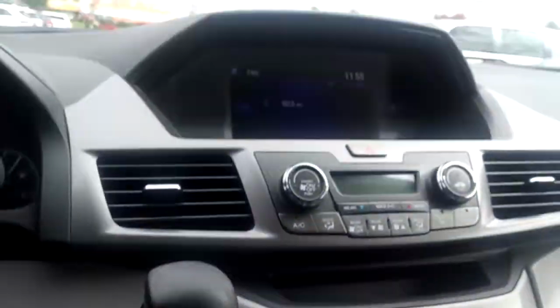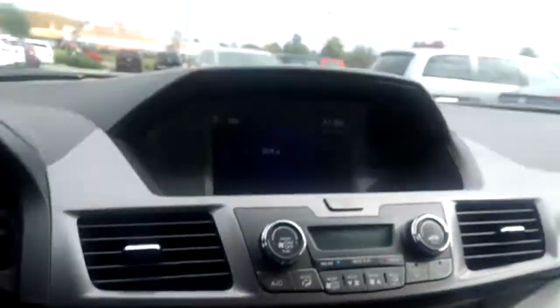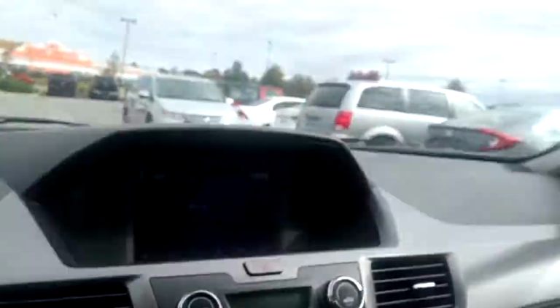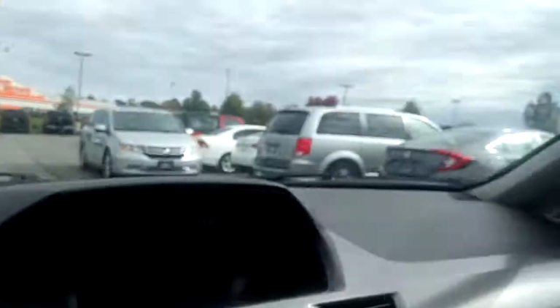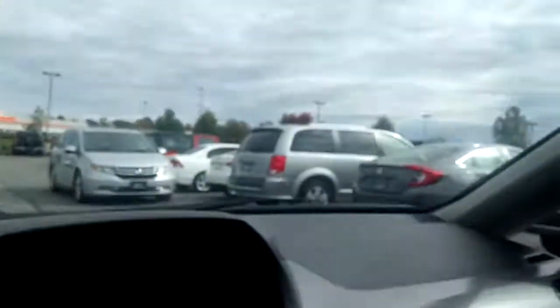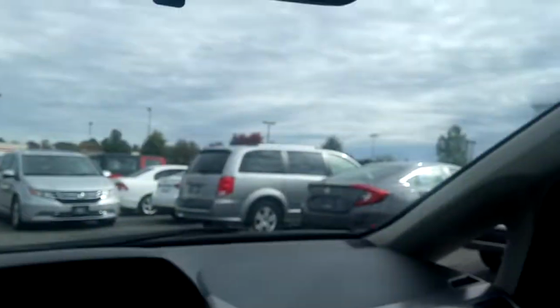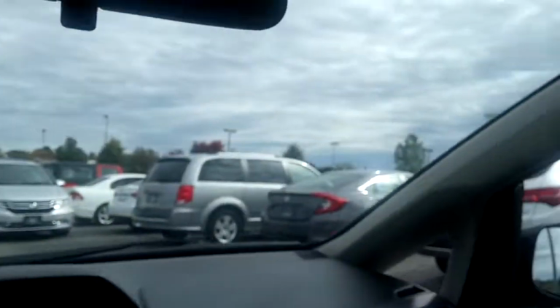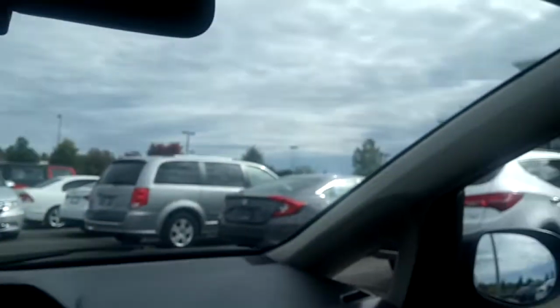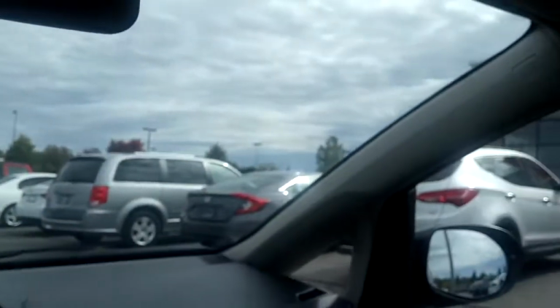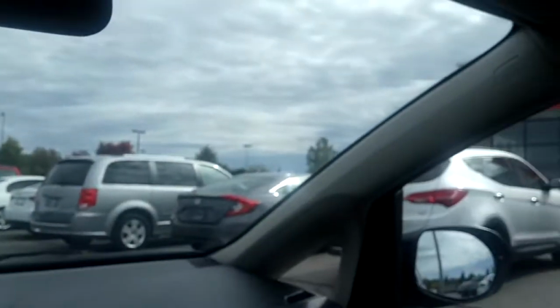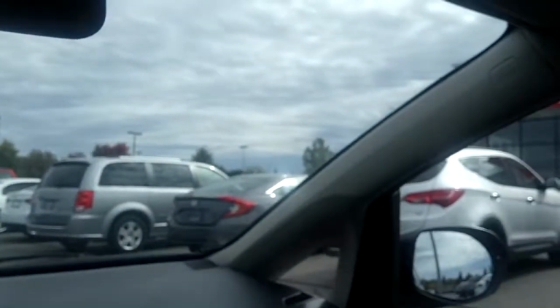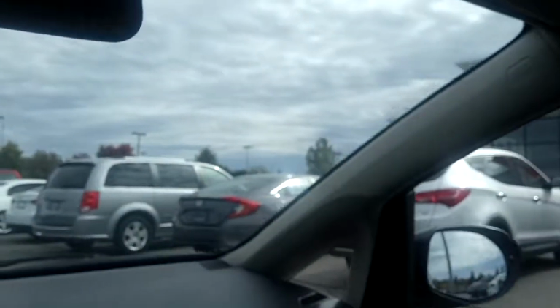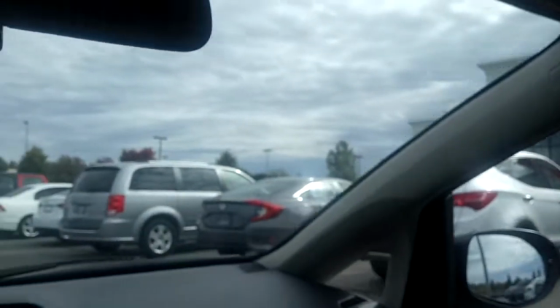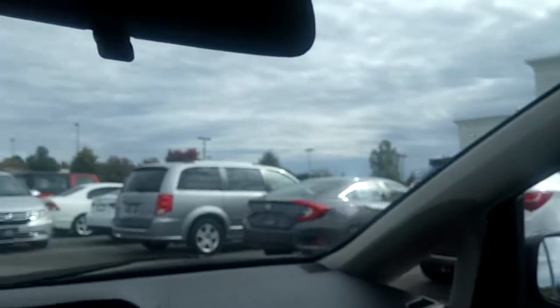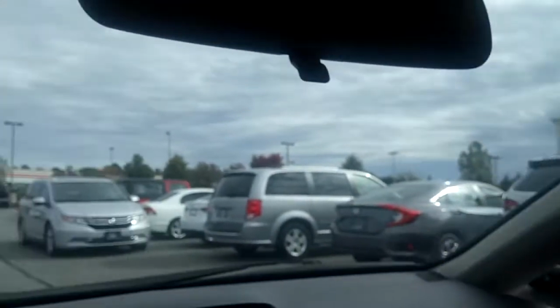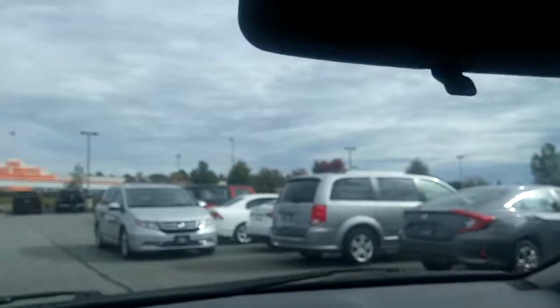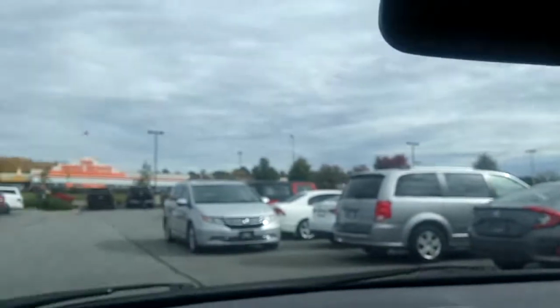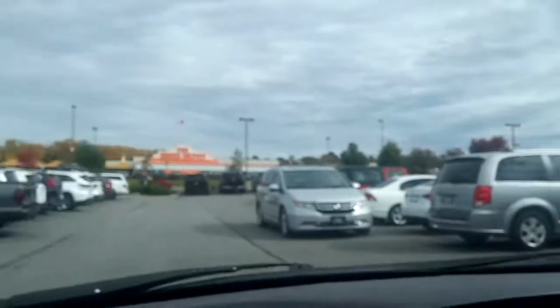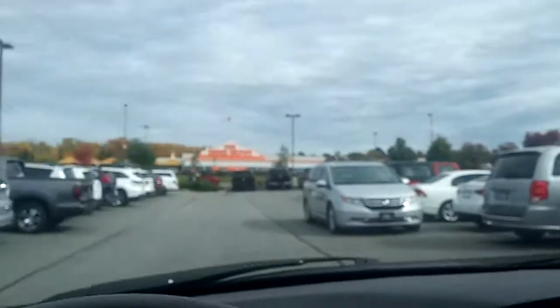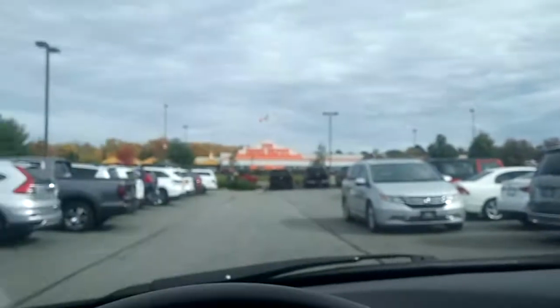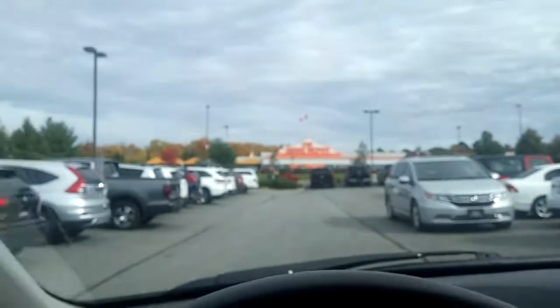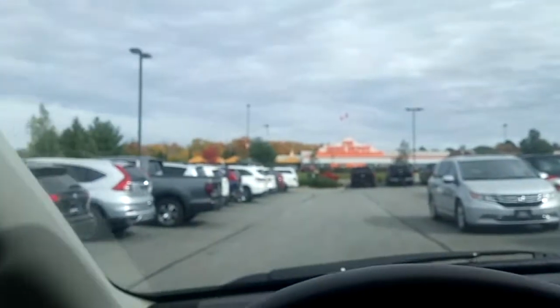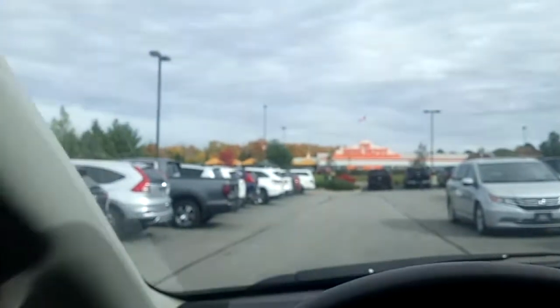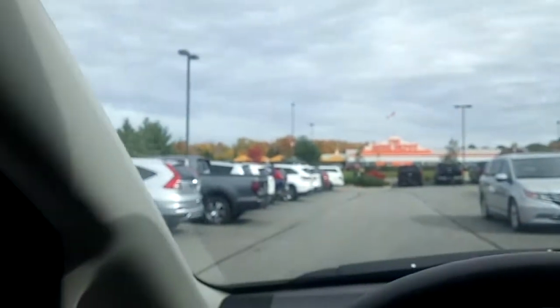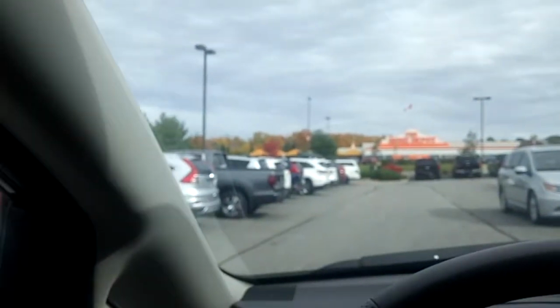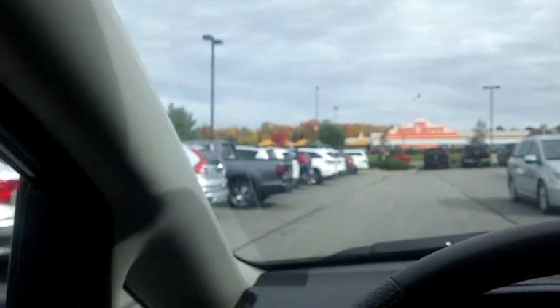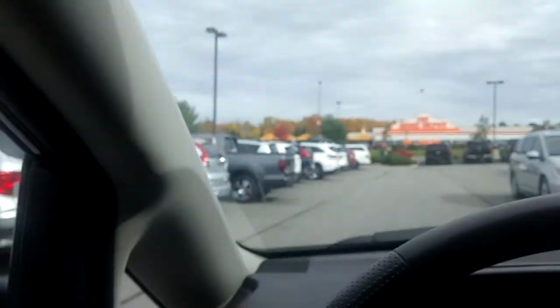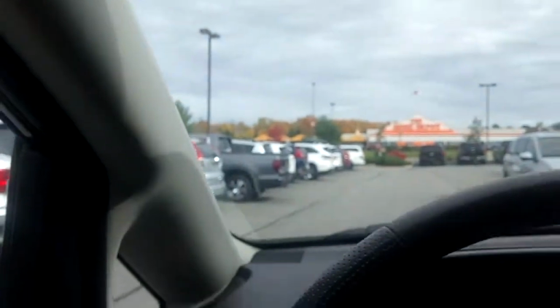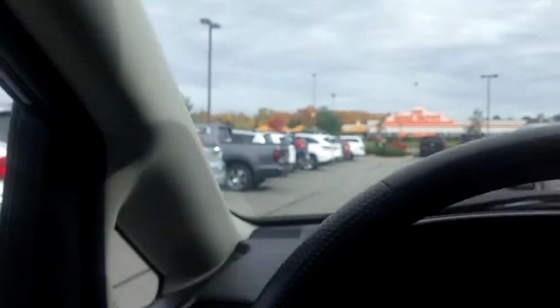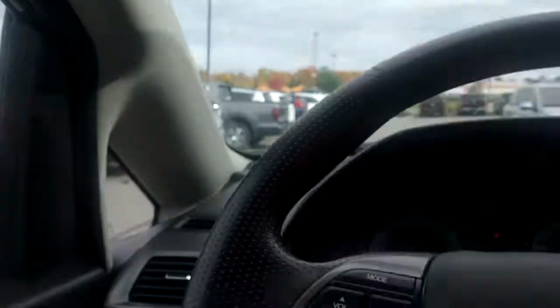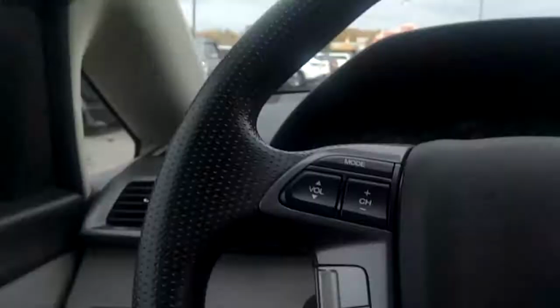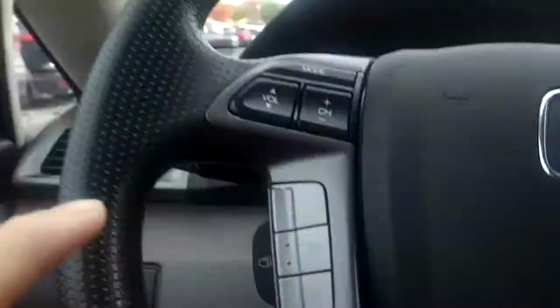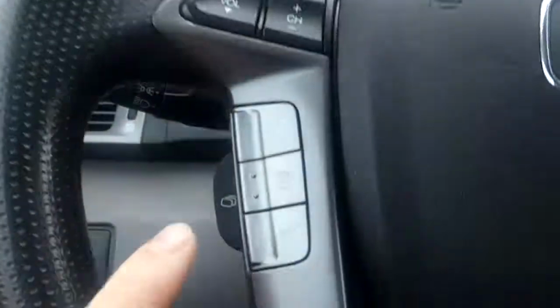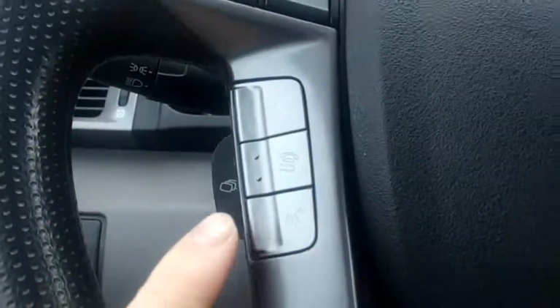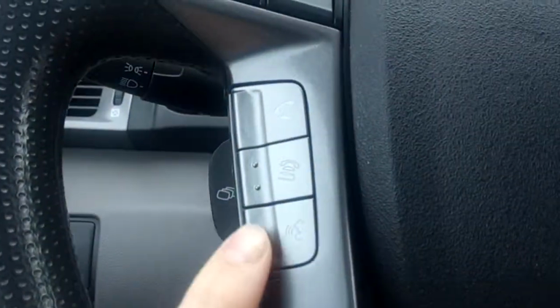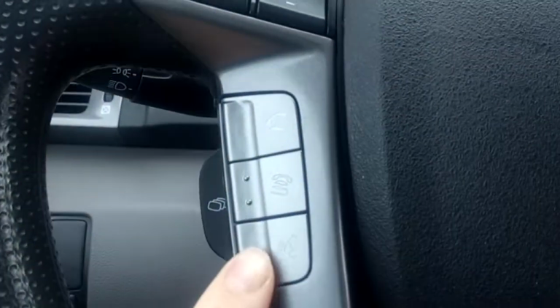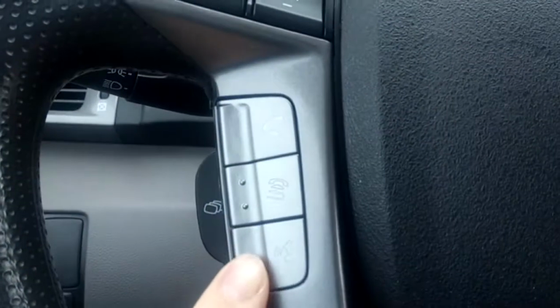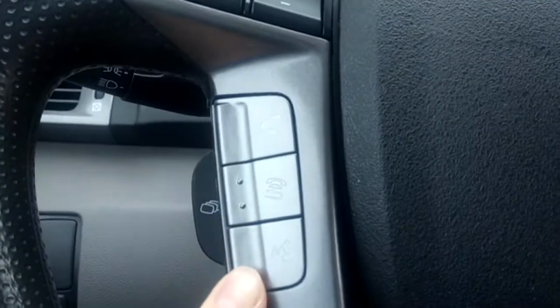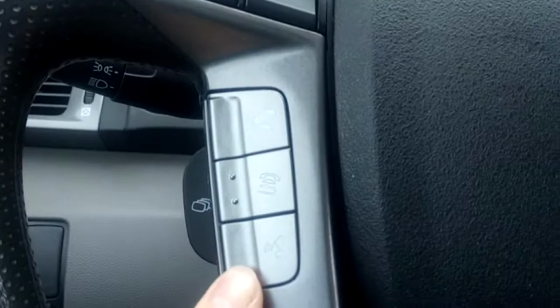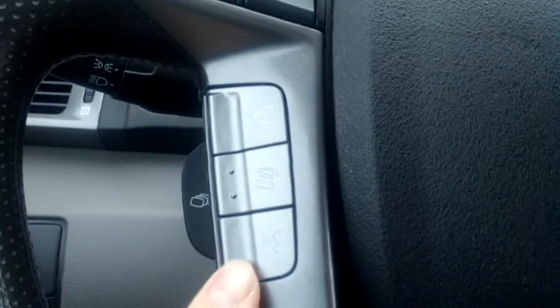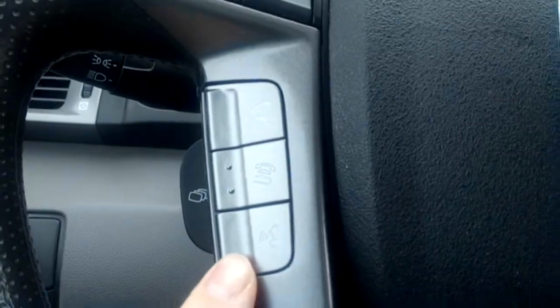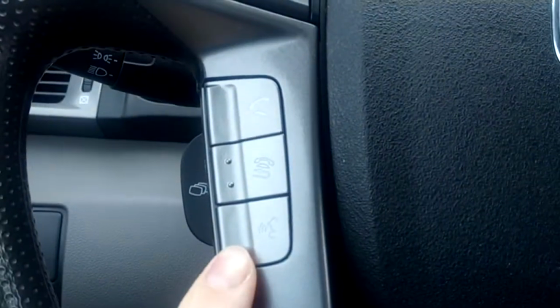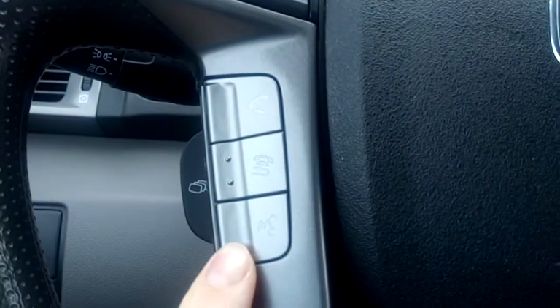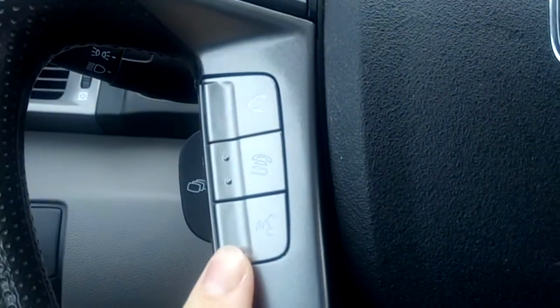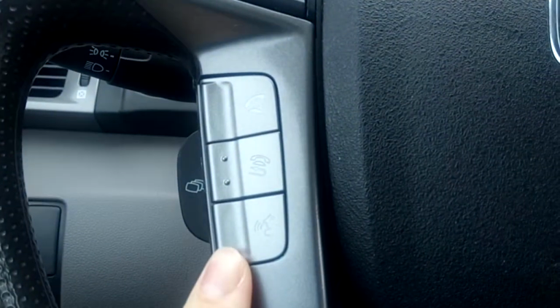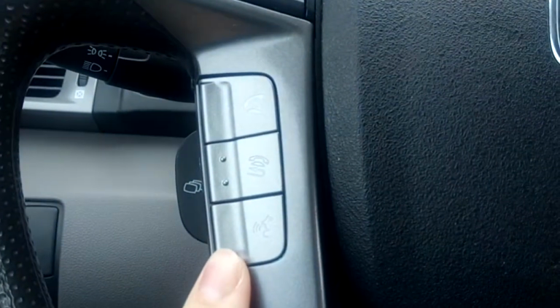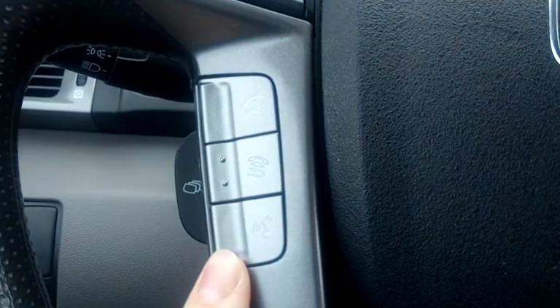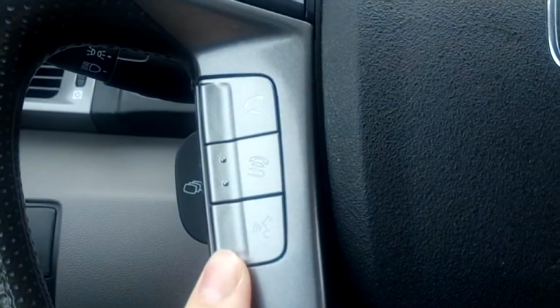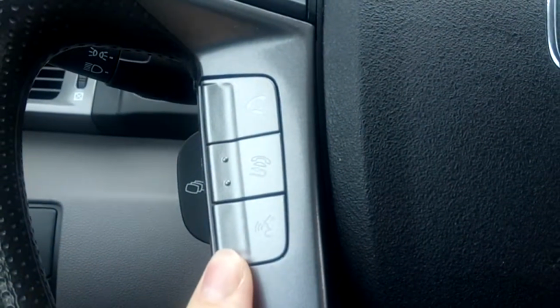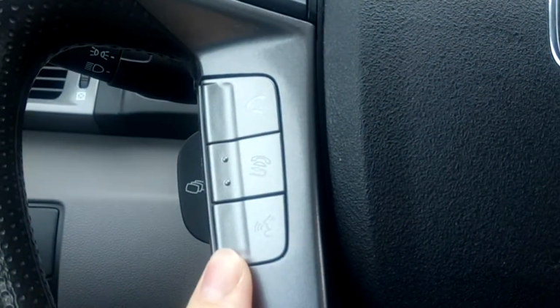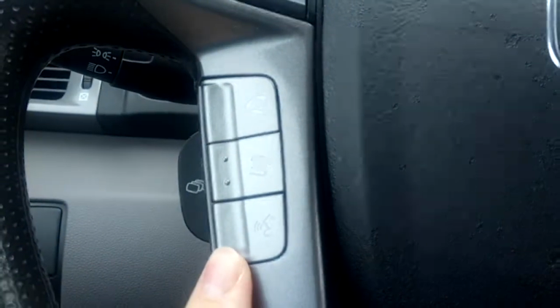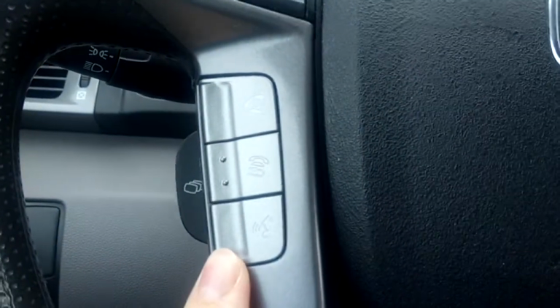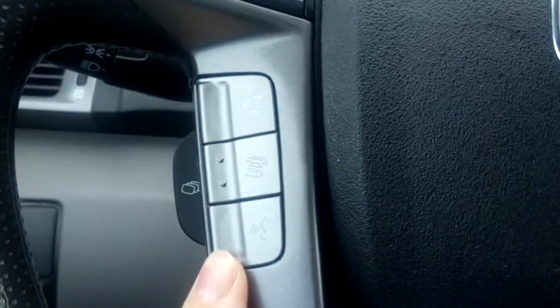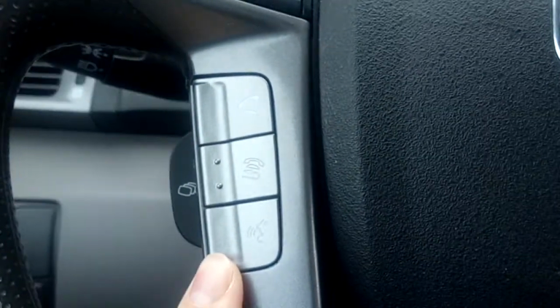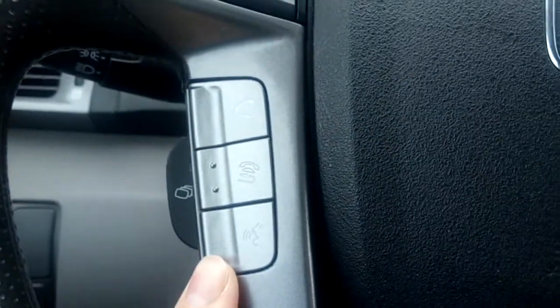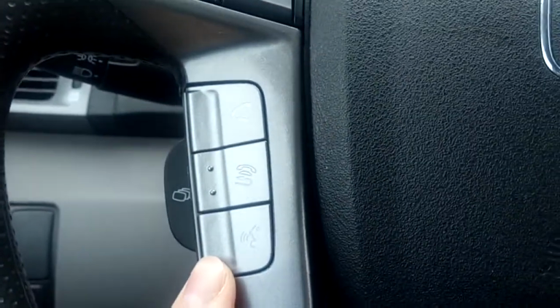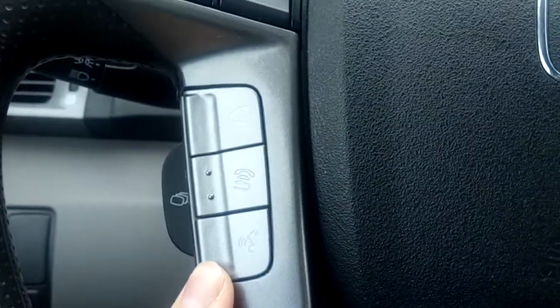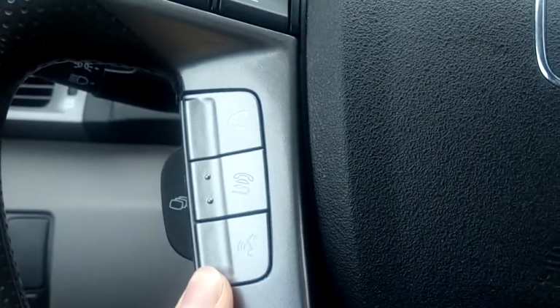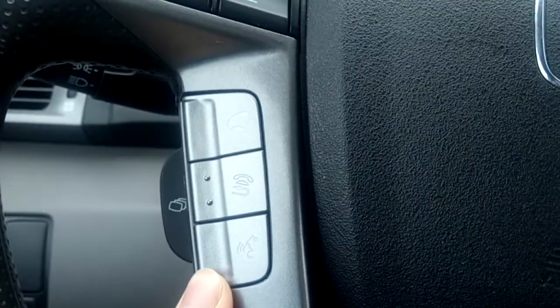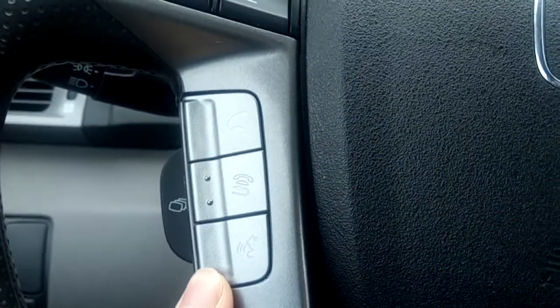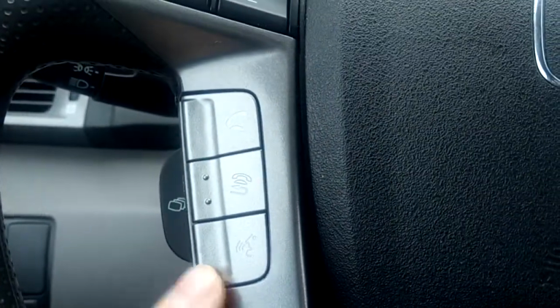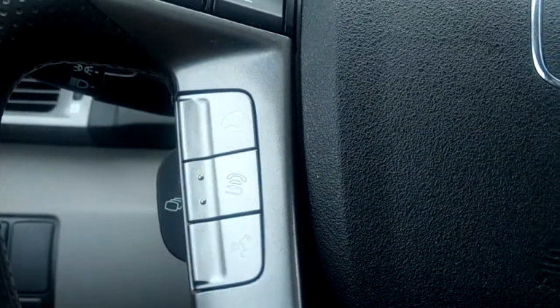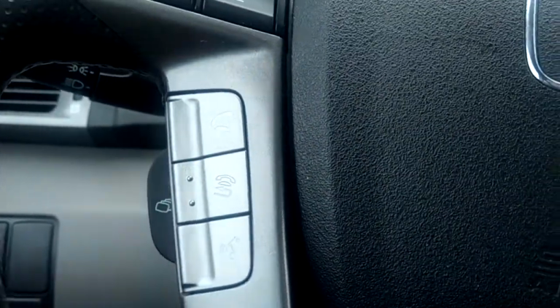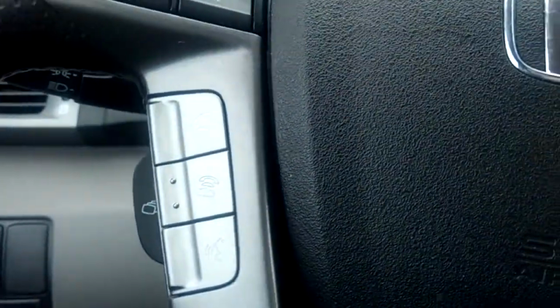Great visibility out the front. There's also Bluetooth connectivity, which can be accessed on the steering wheel here.